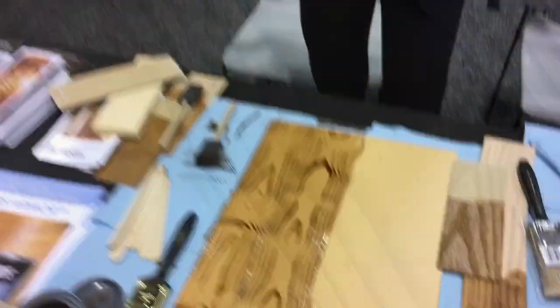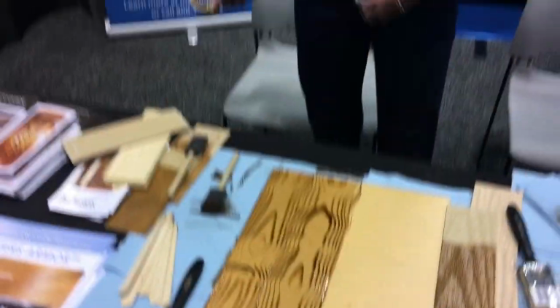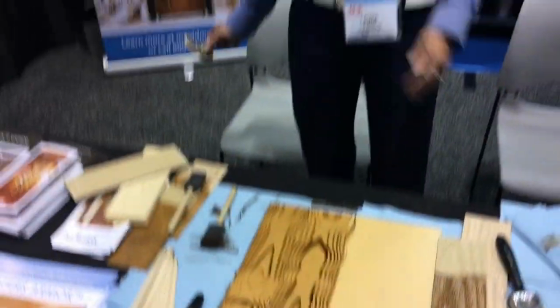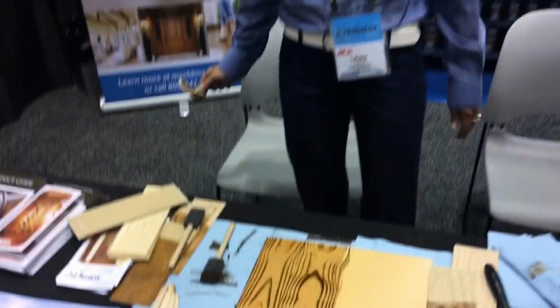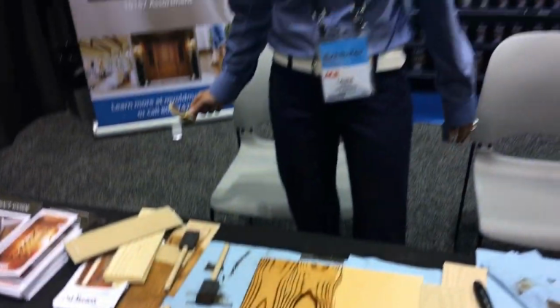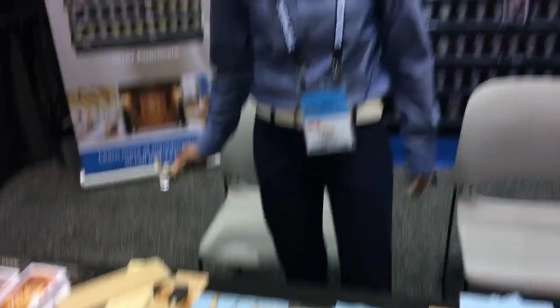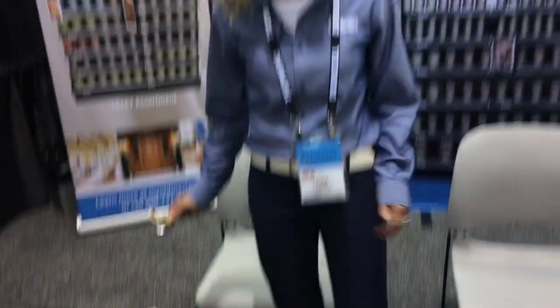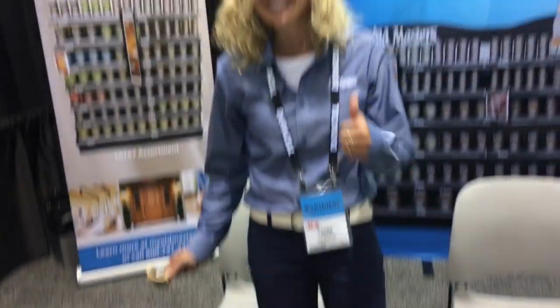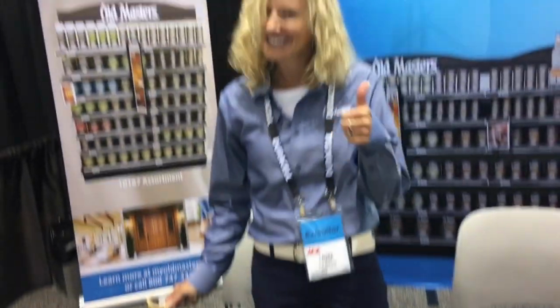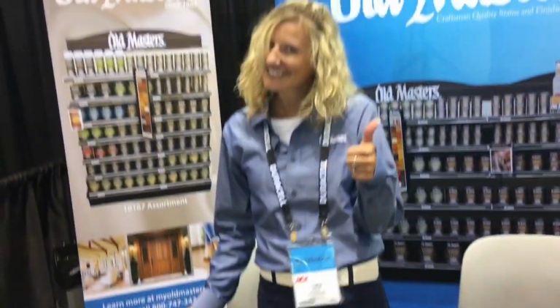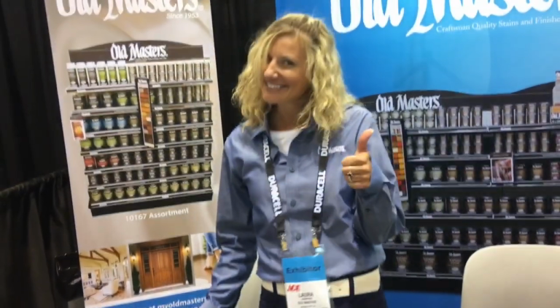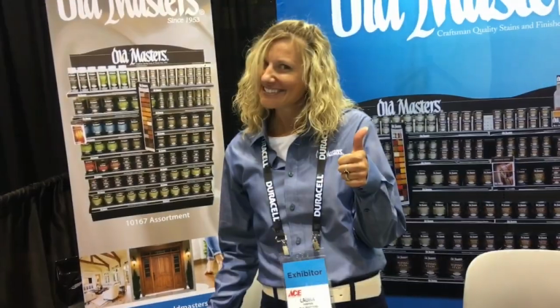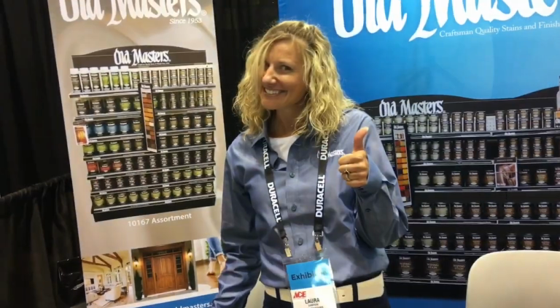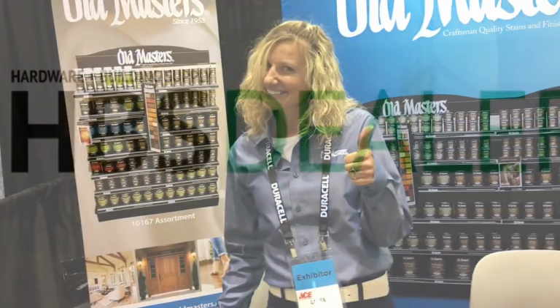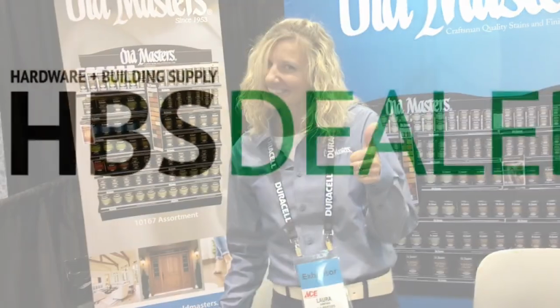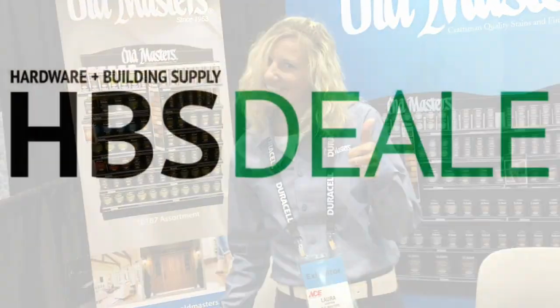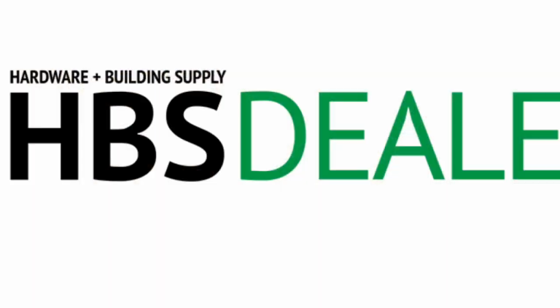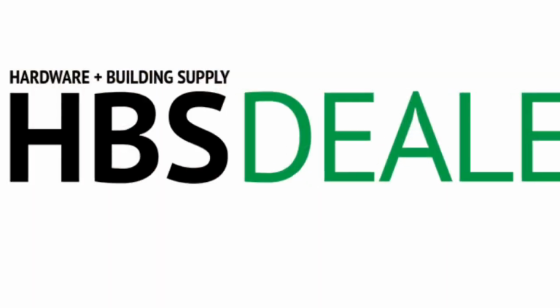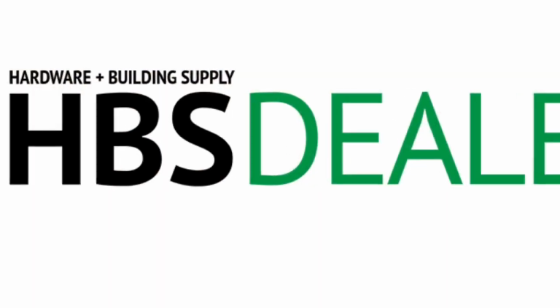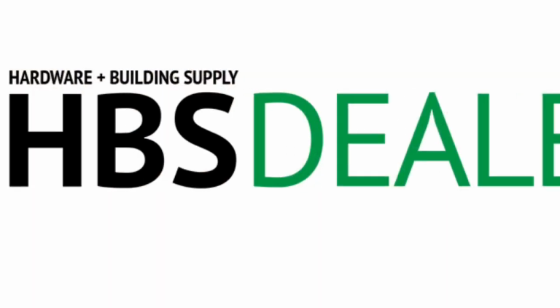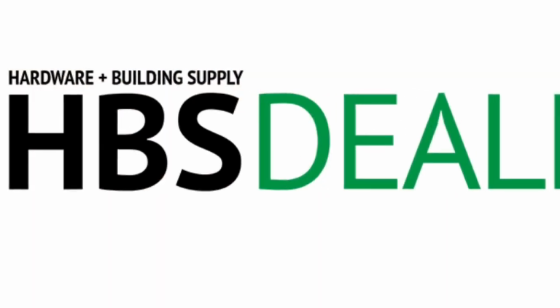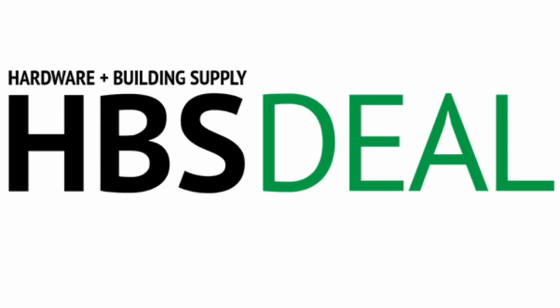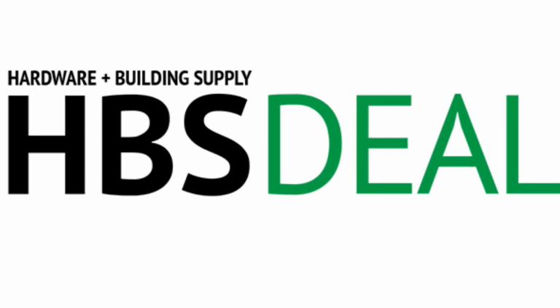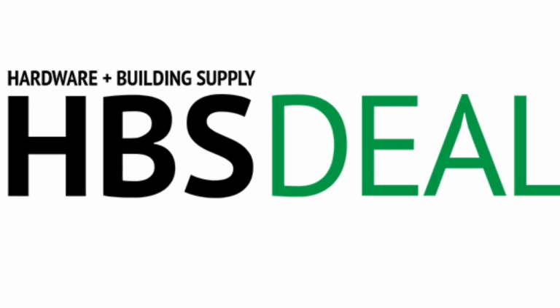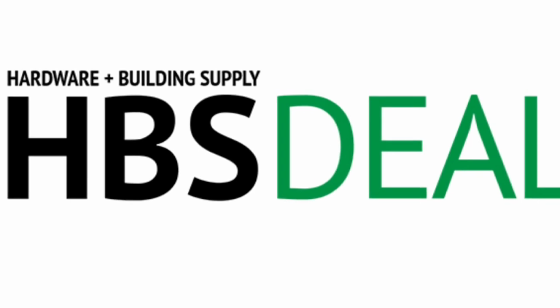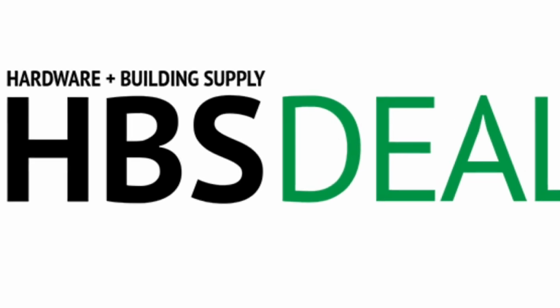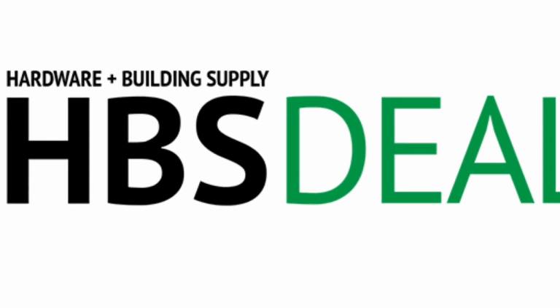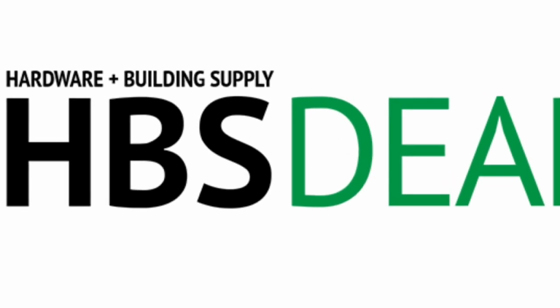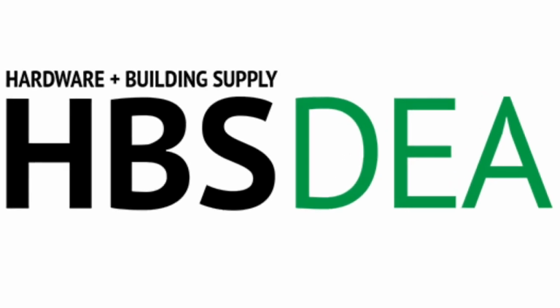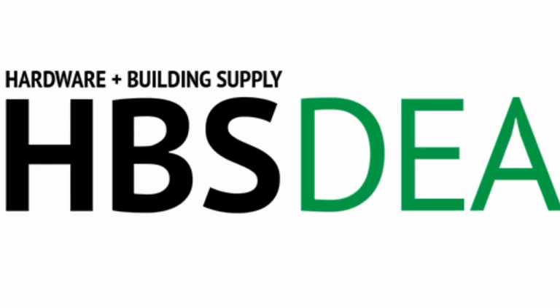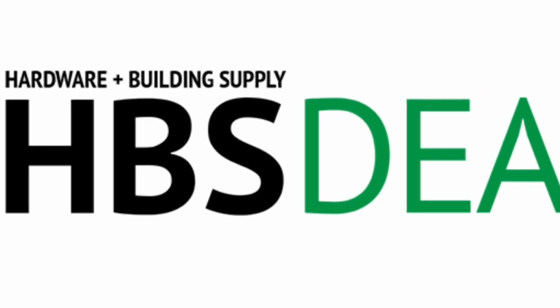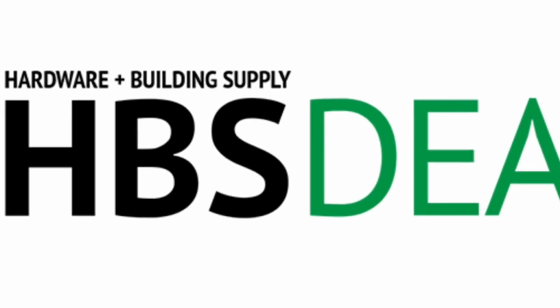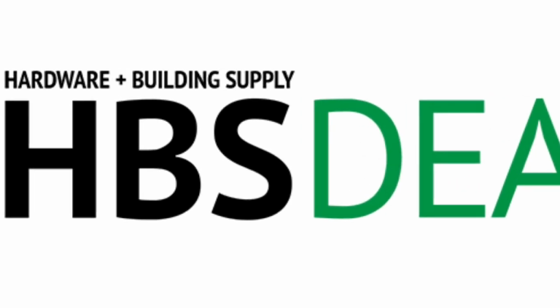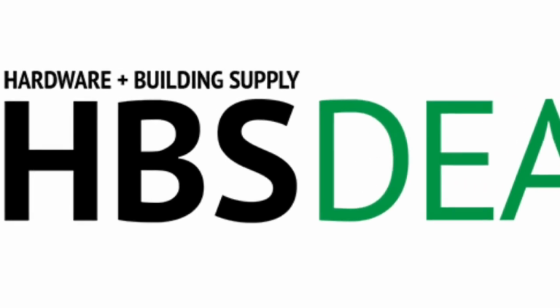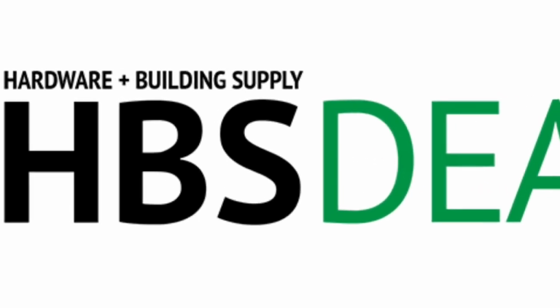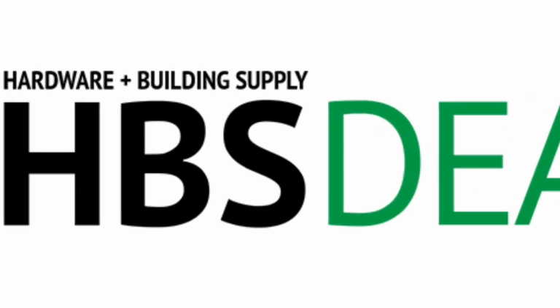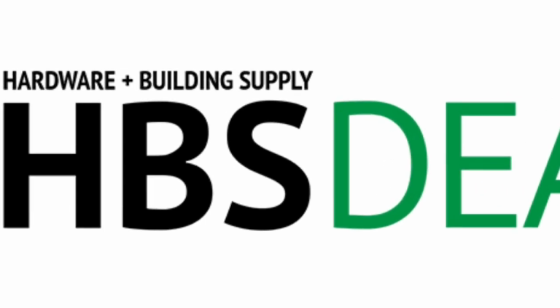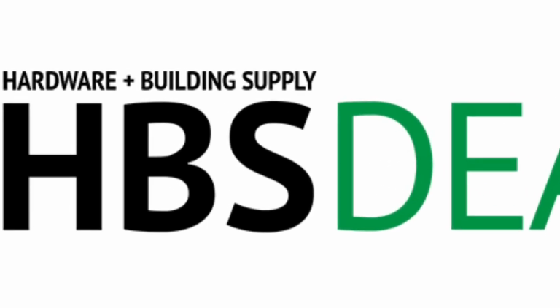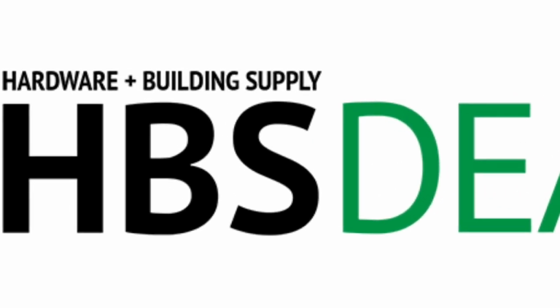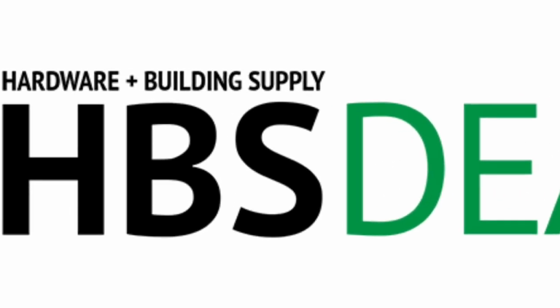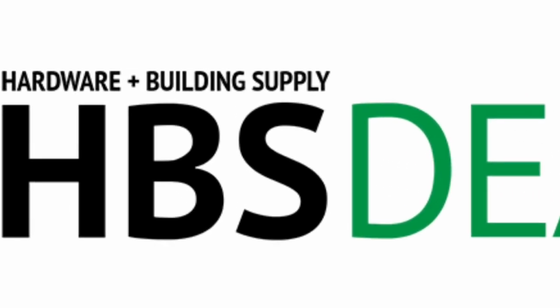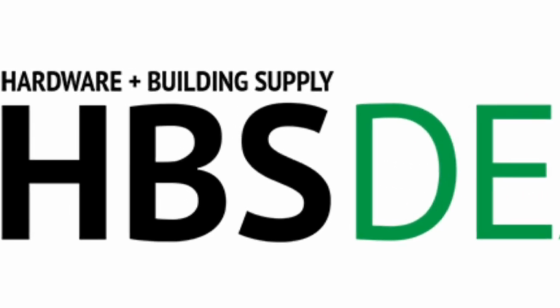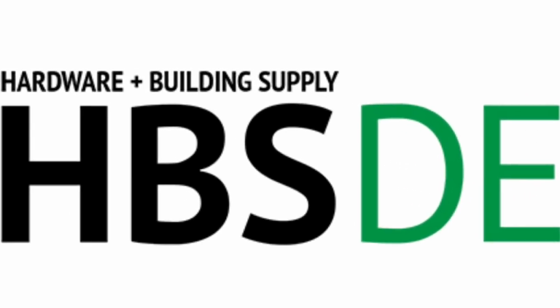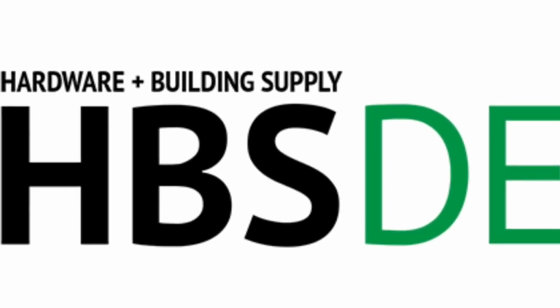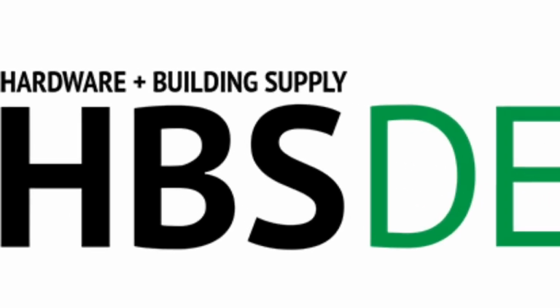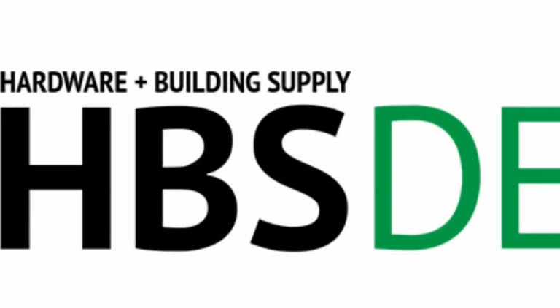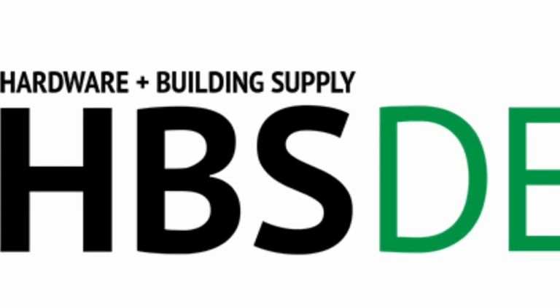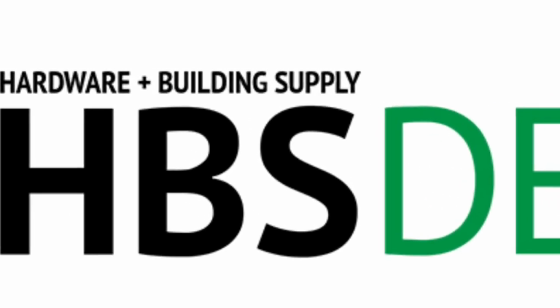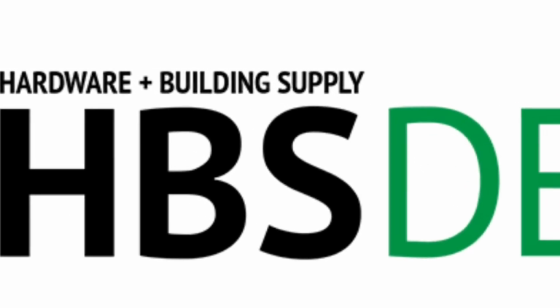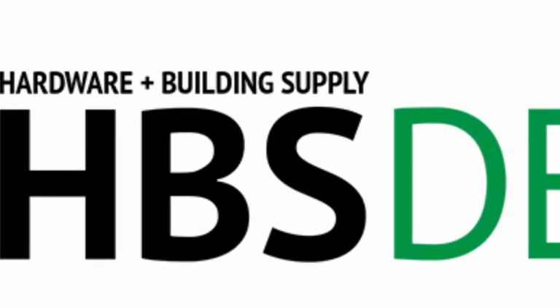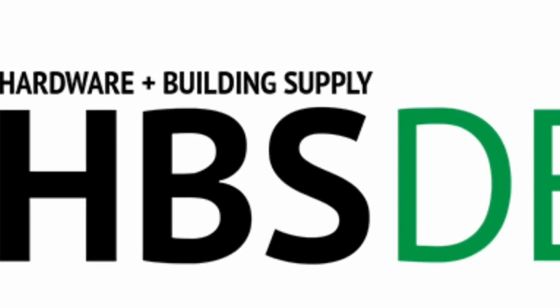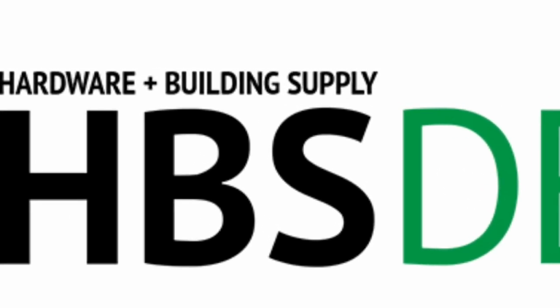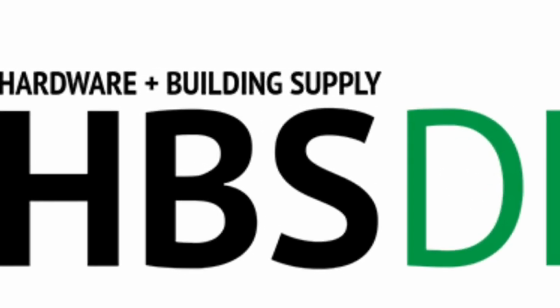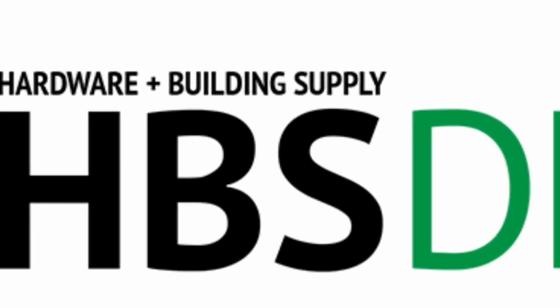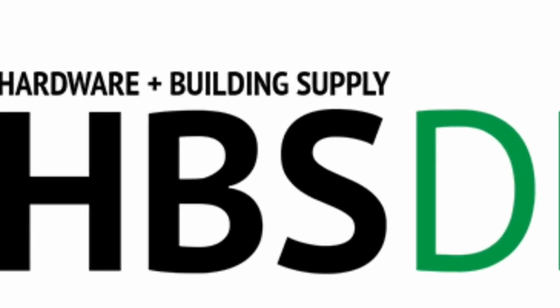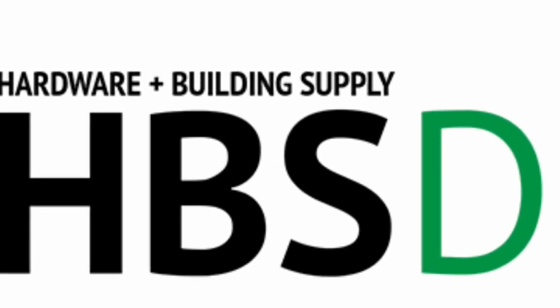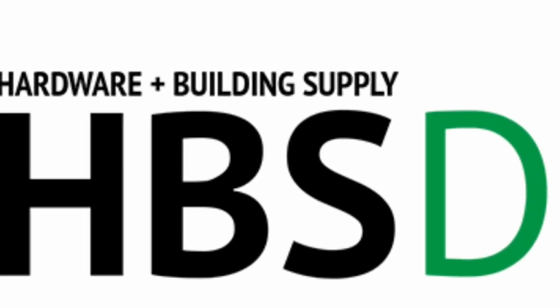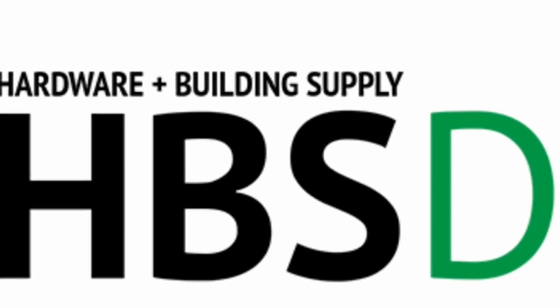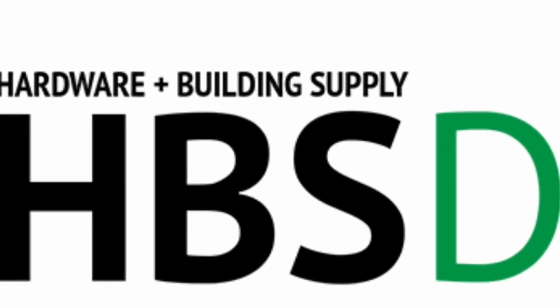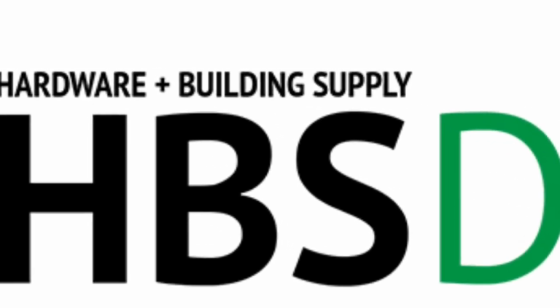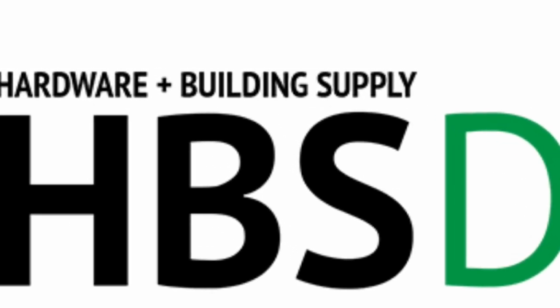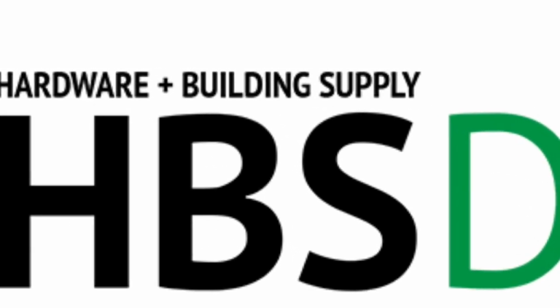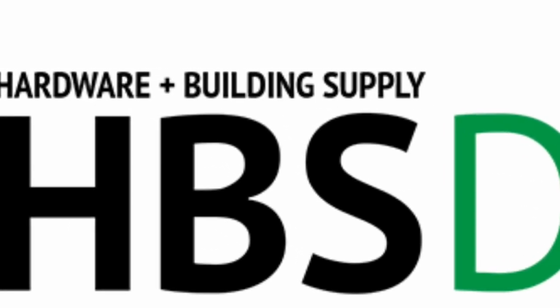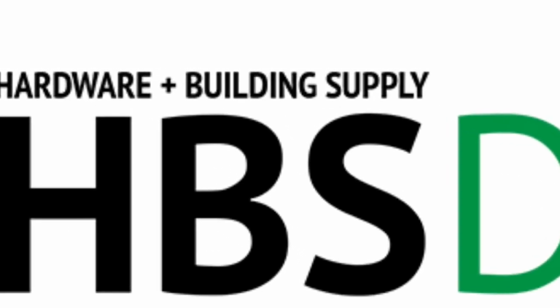Thank you Laura for showing us how it's done, and thanks for watching HBS Dealer. For more new products, visit hbsdealer.com.